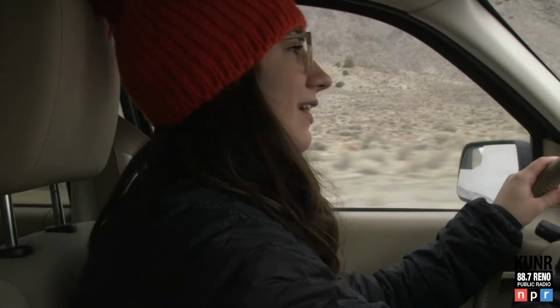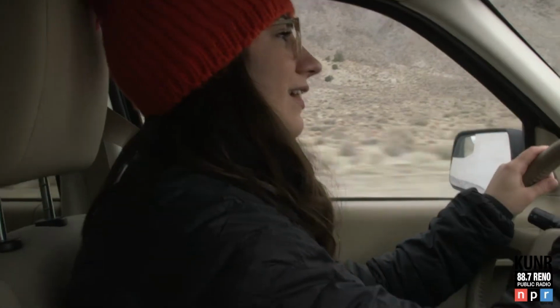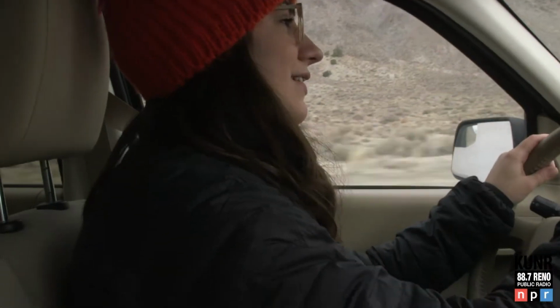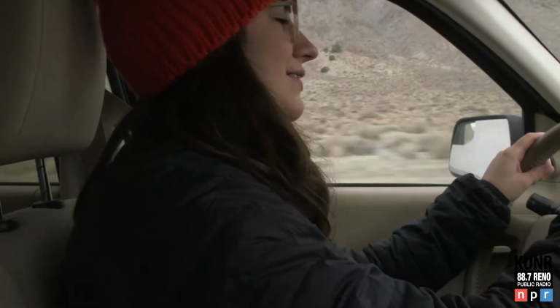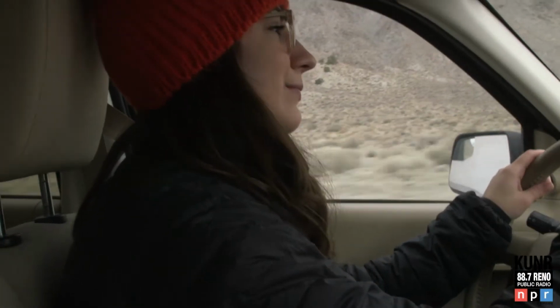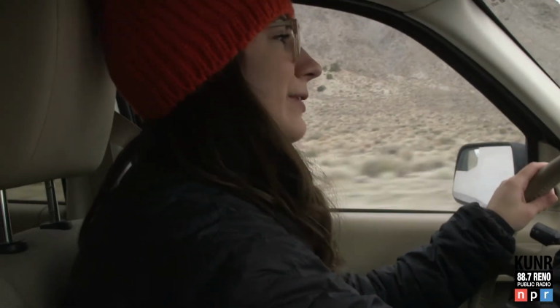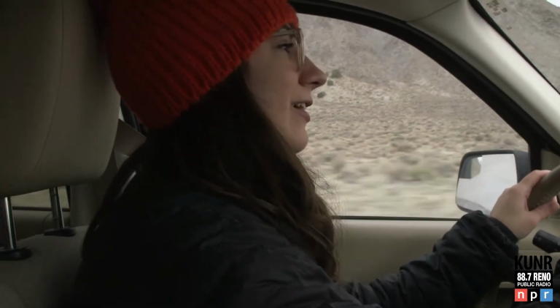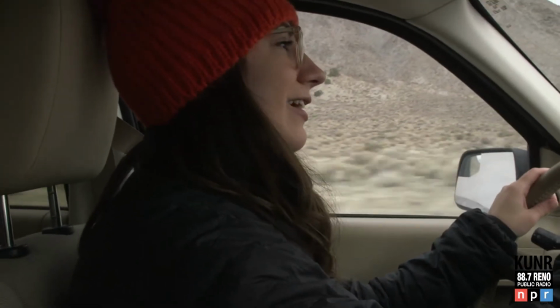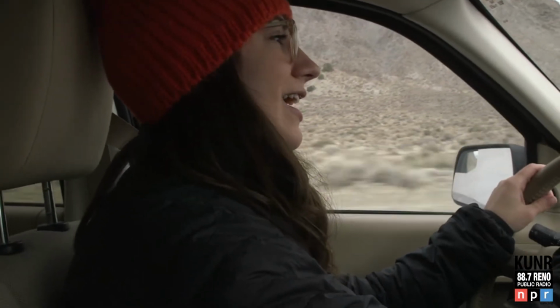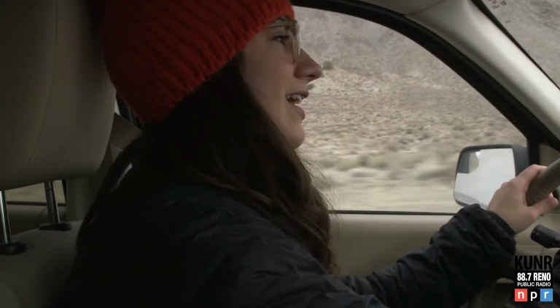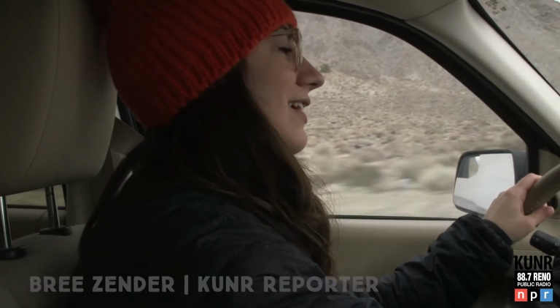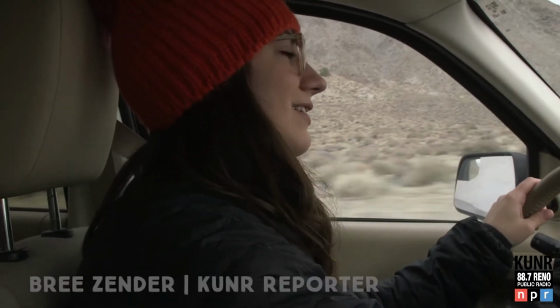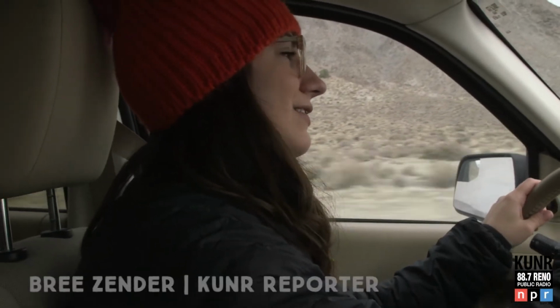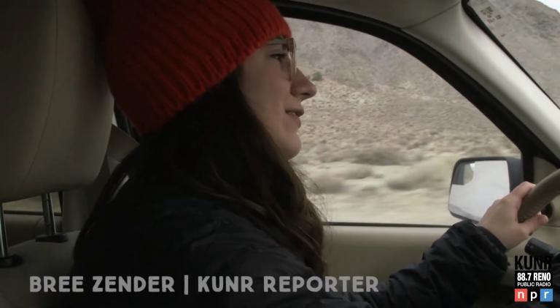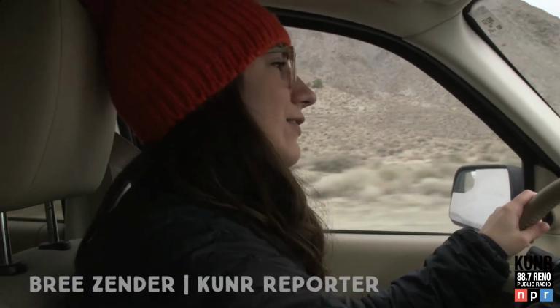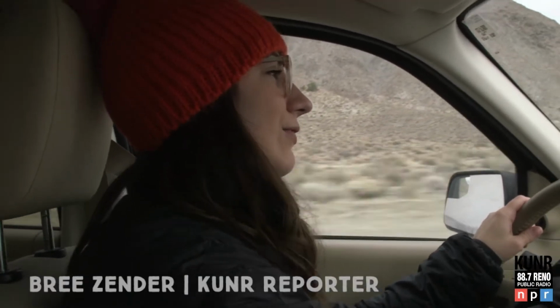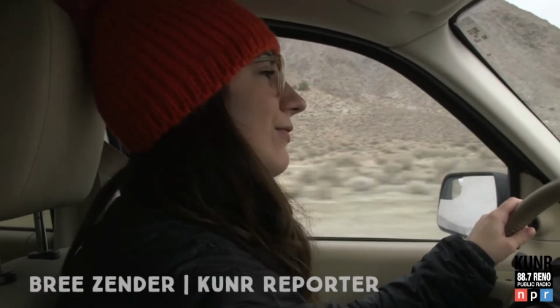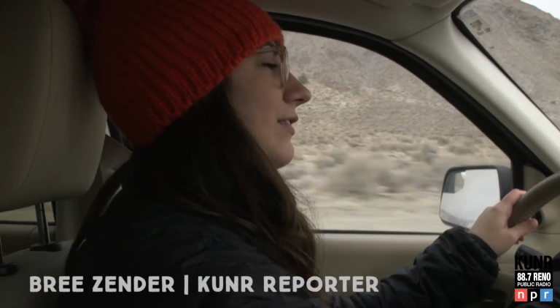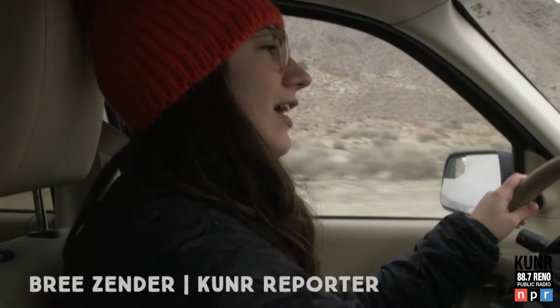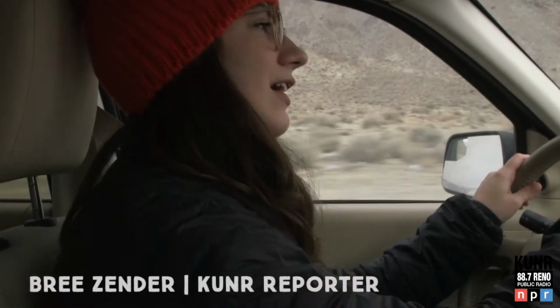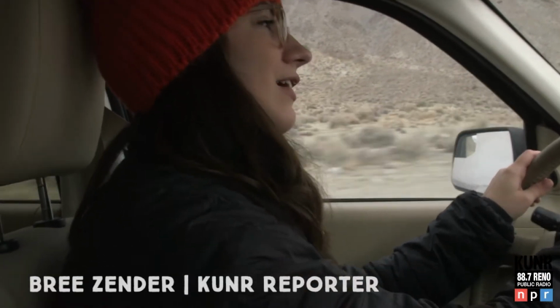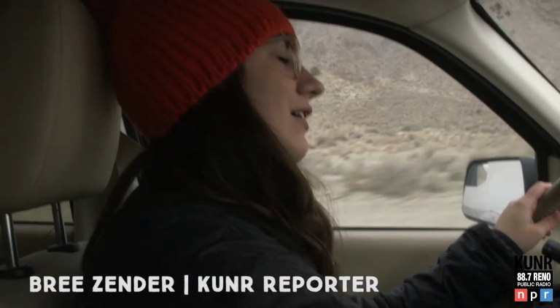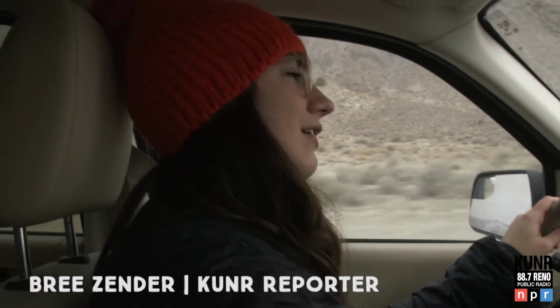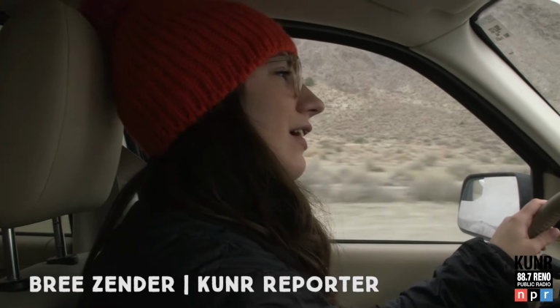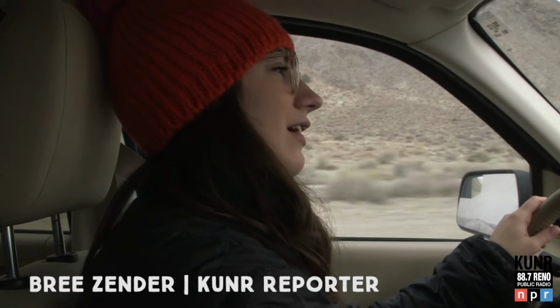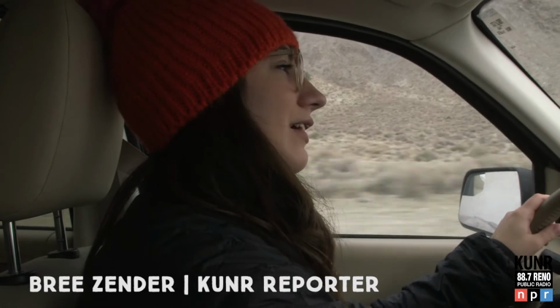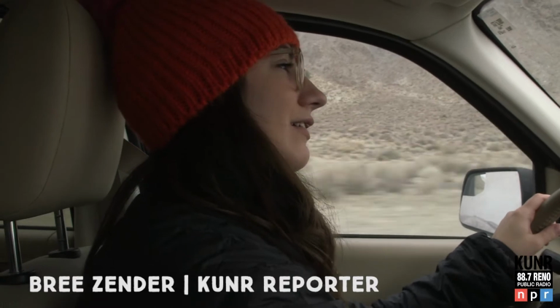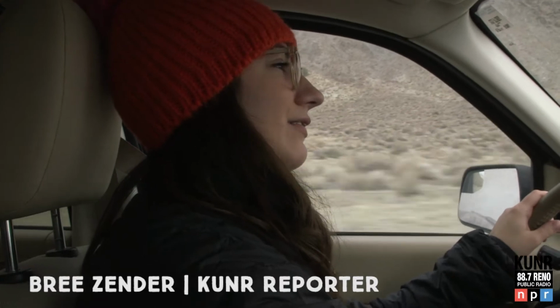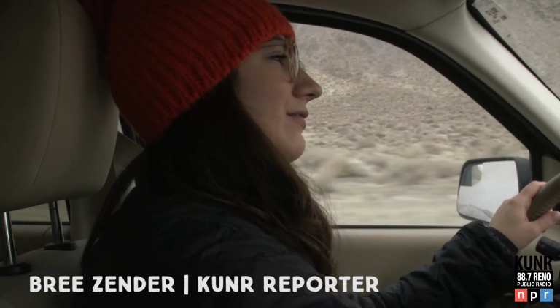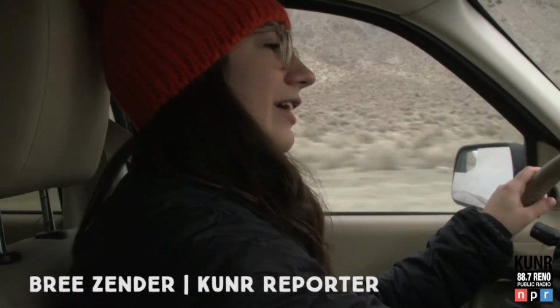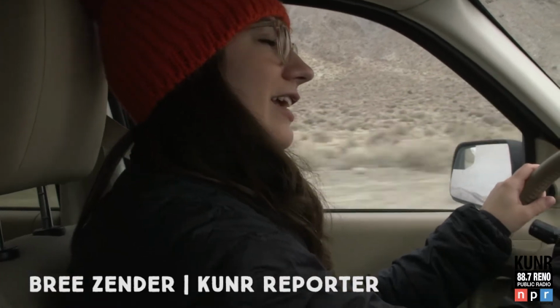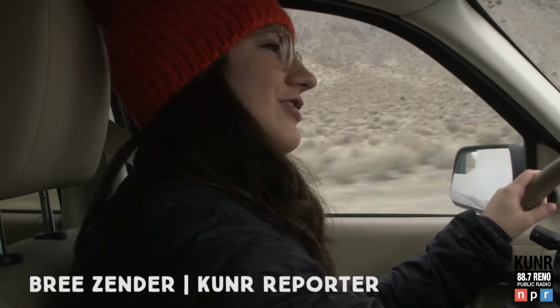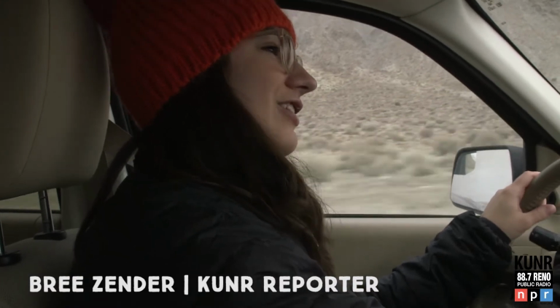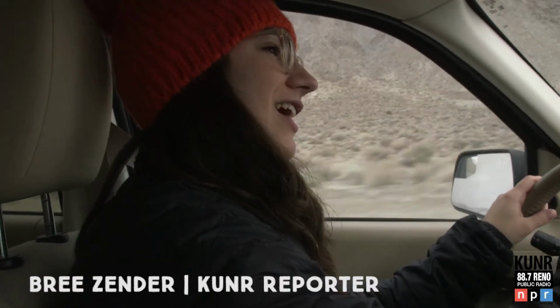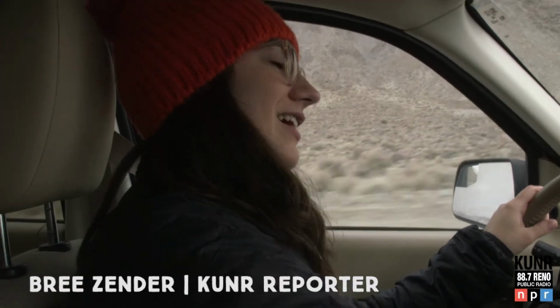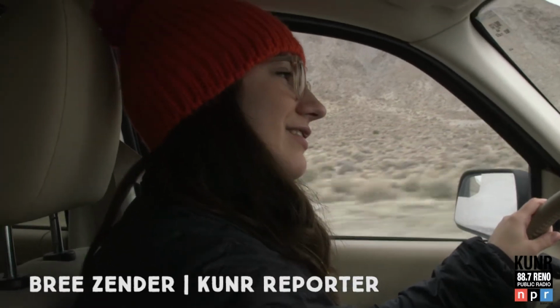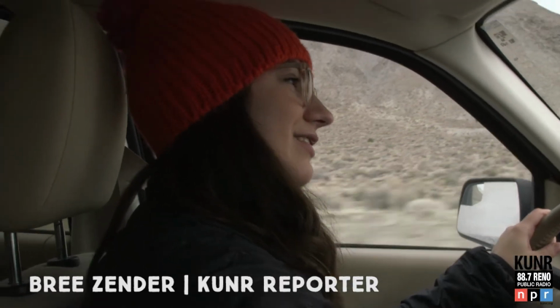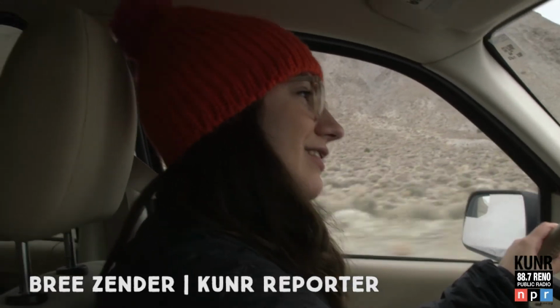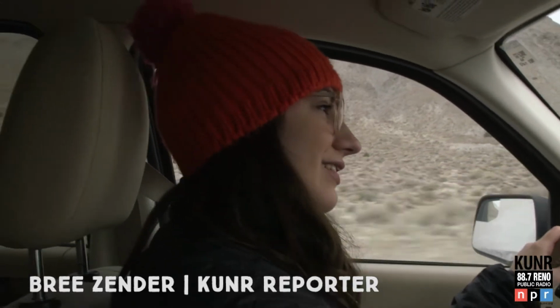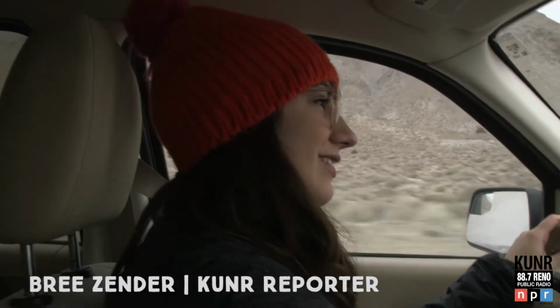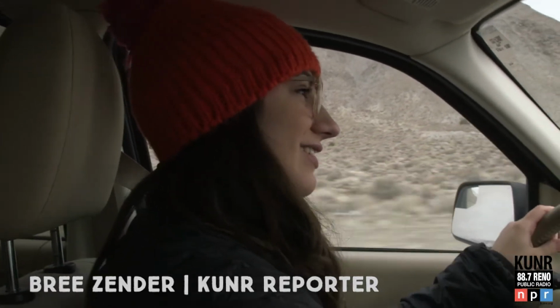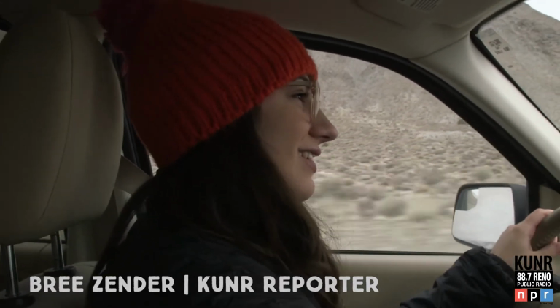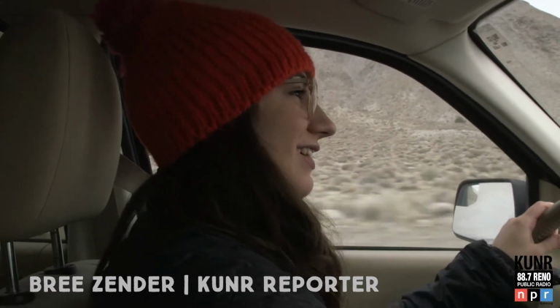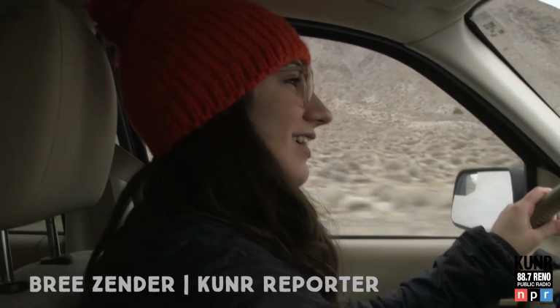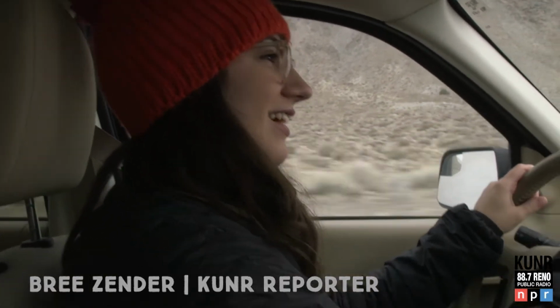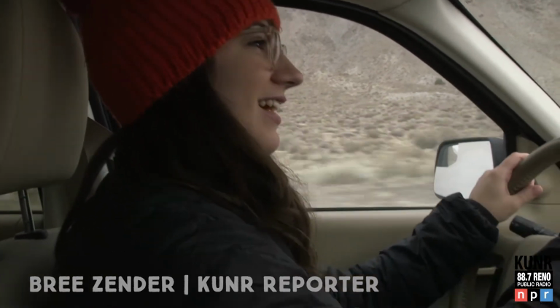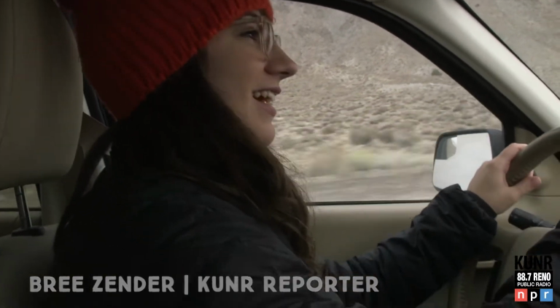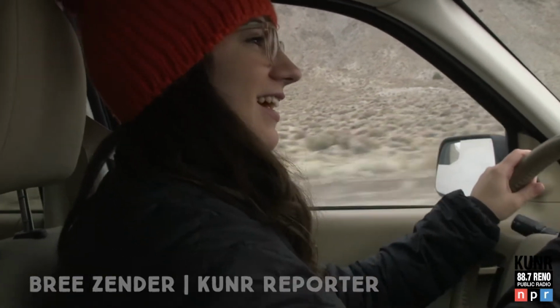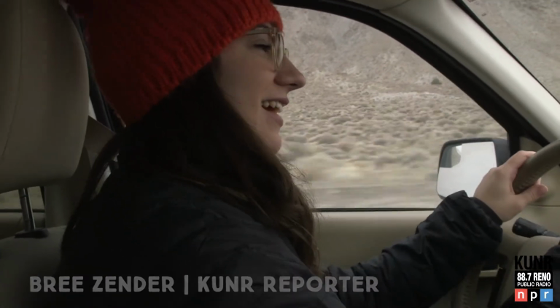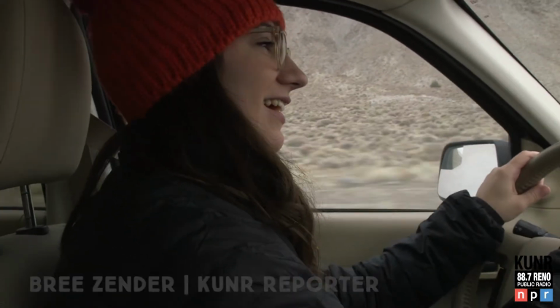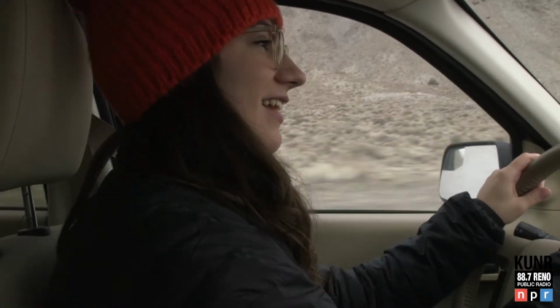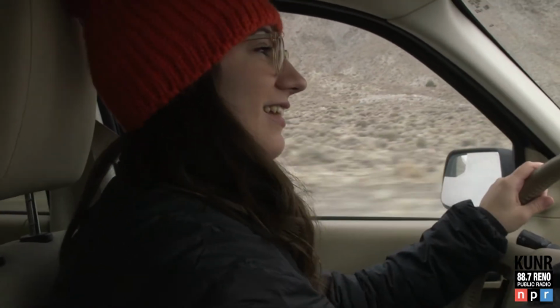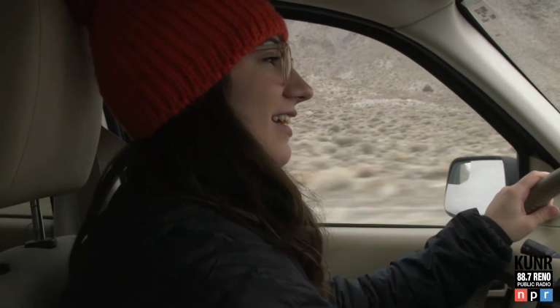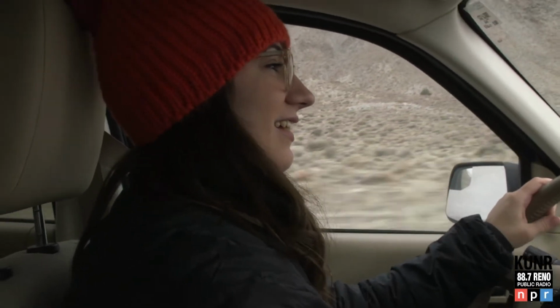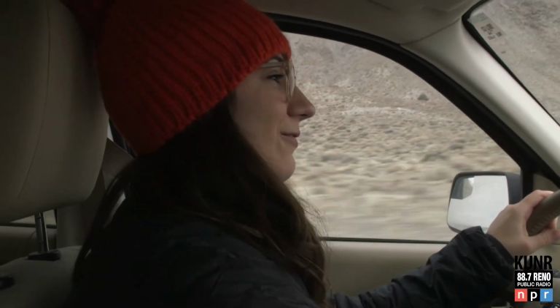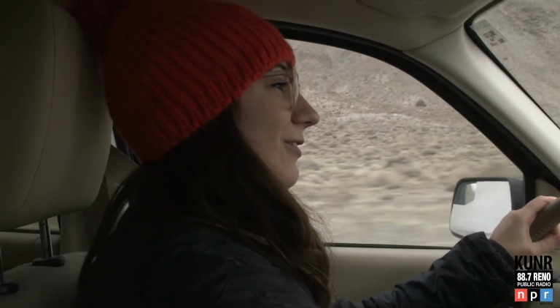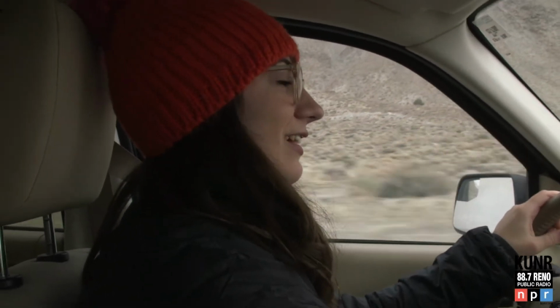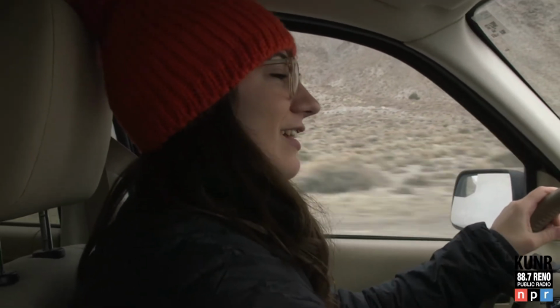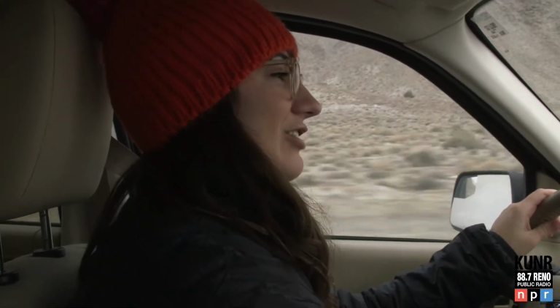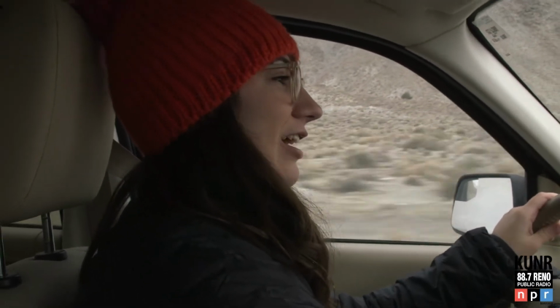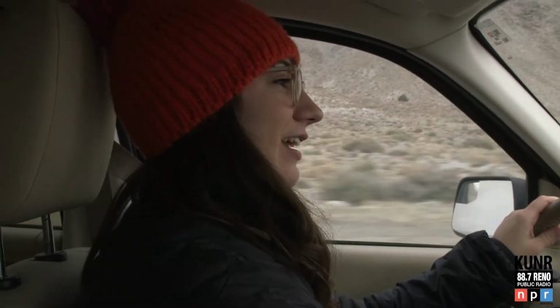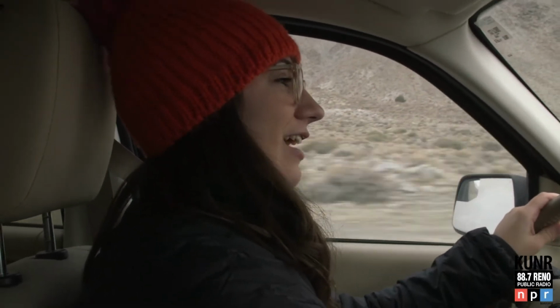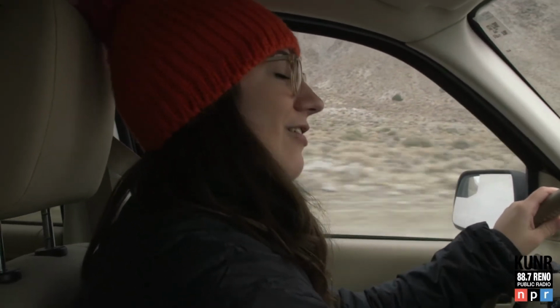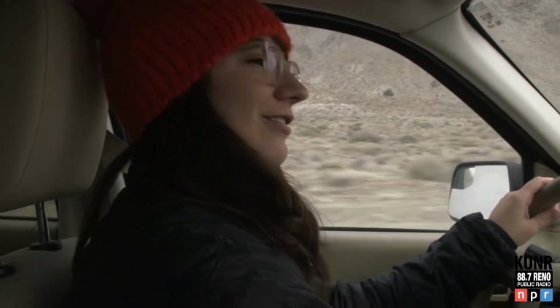So we are headed to White Ranch Geyser and we're gonna check it out.